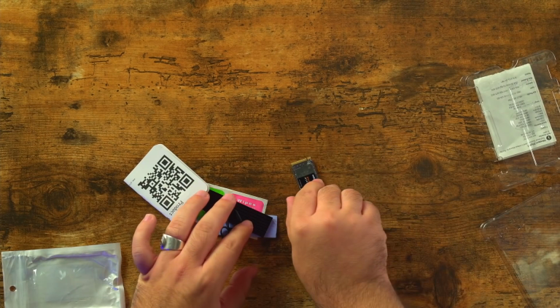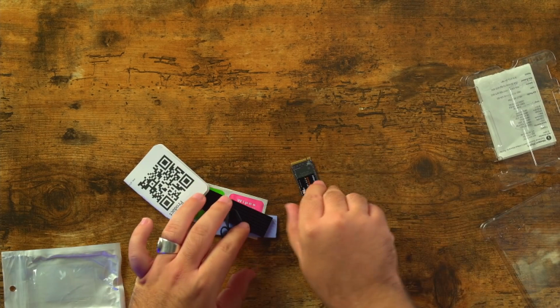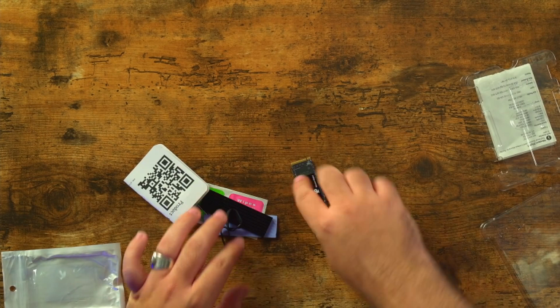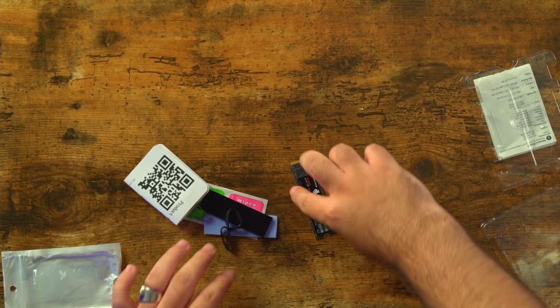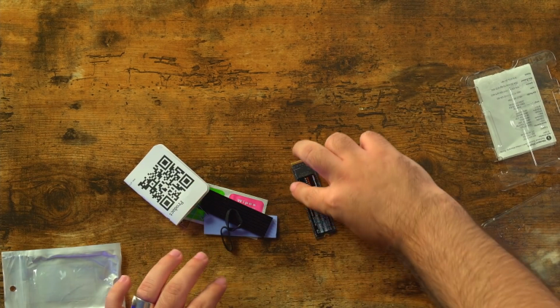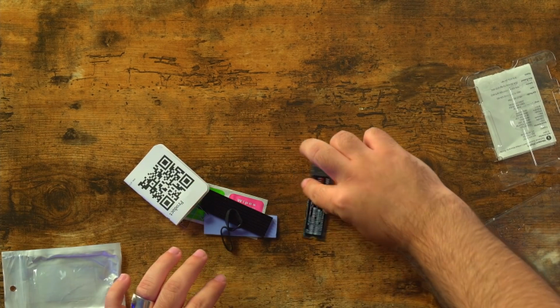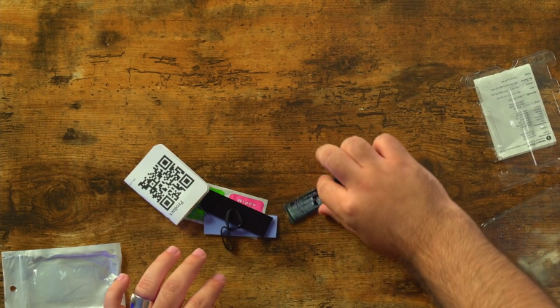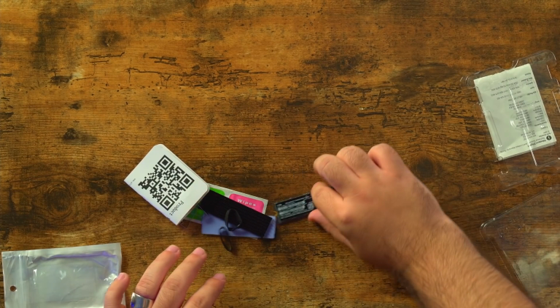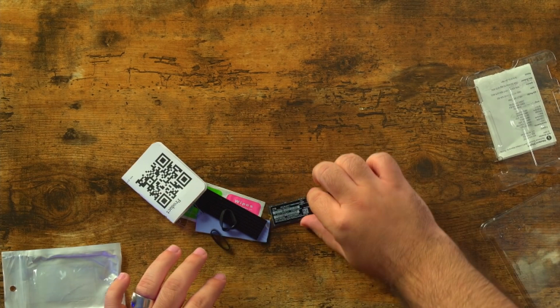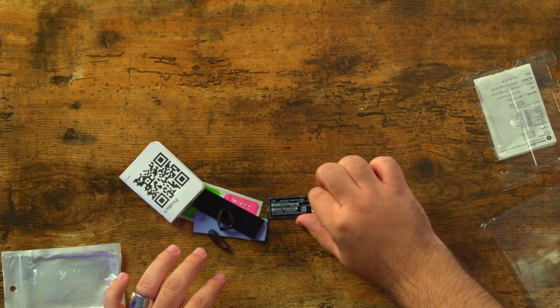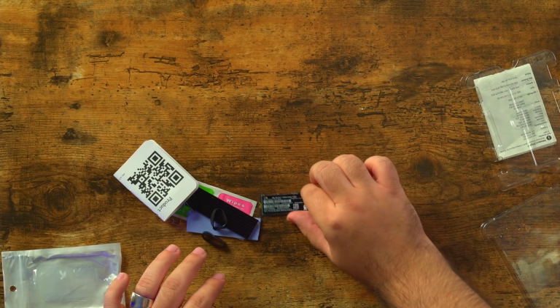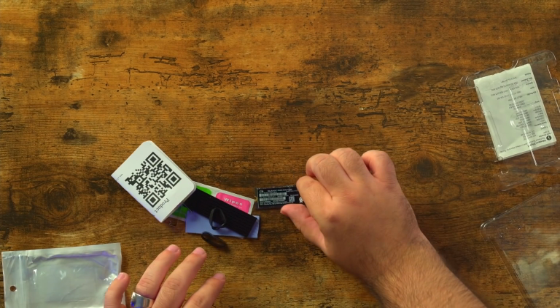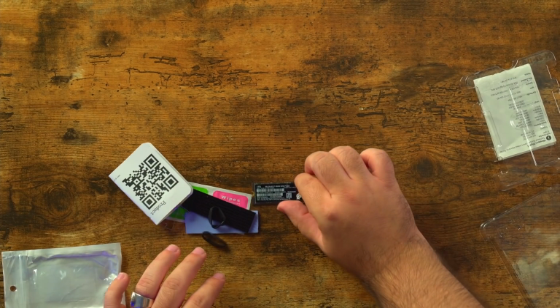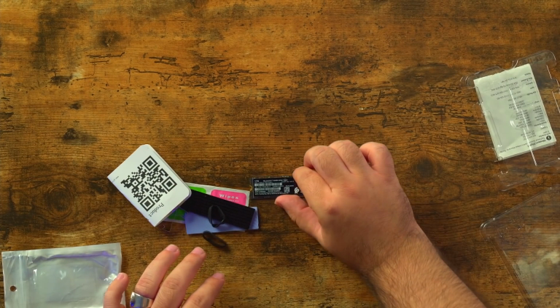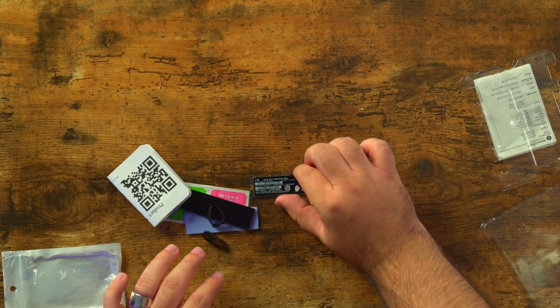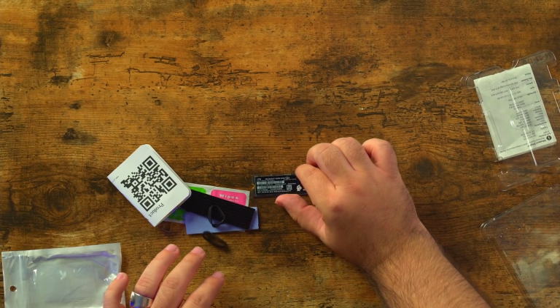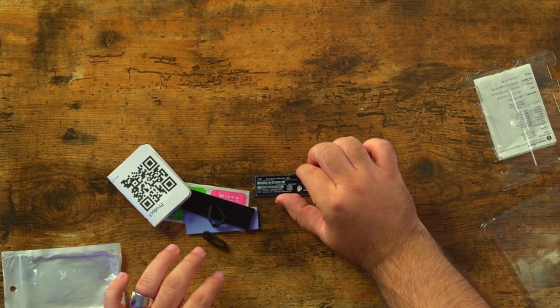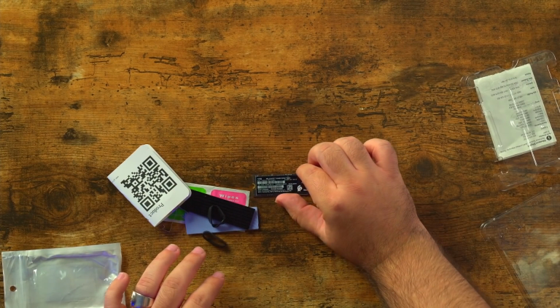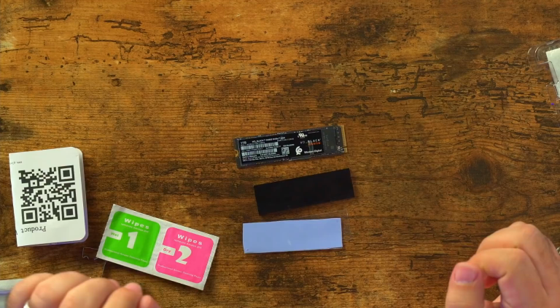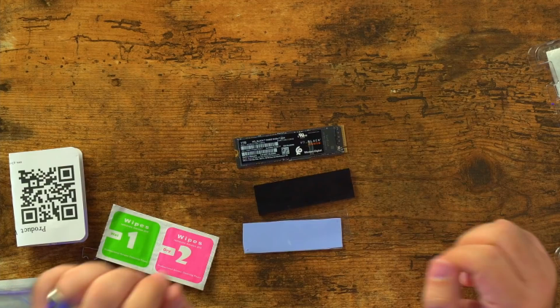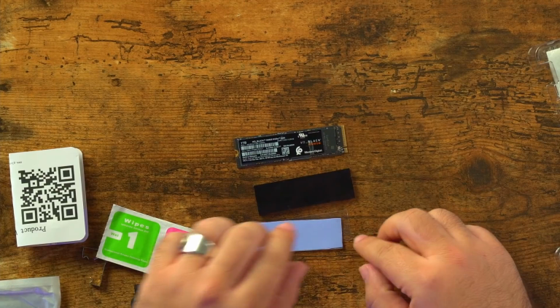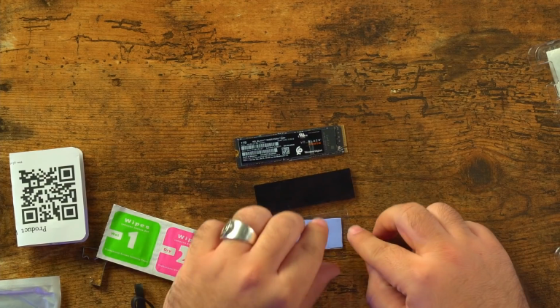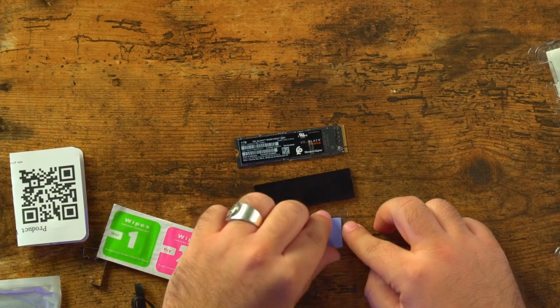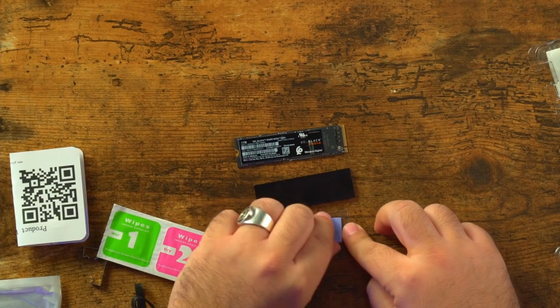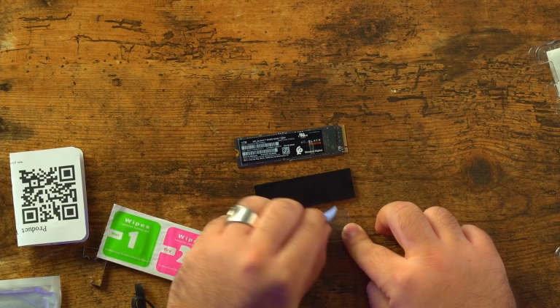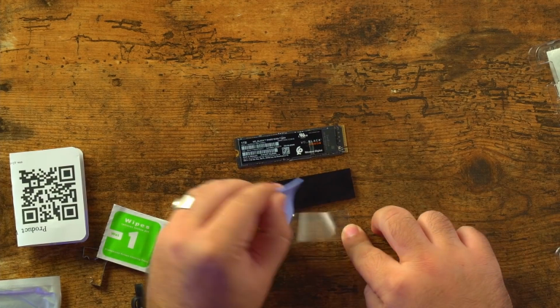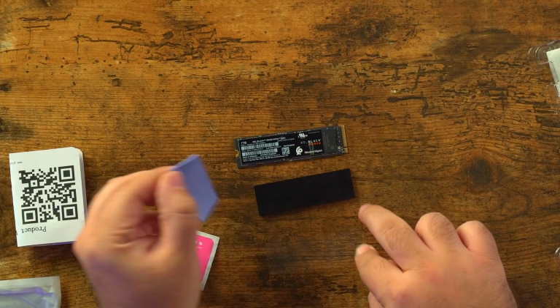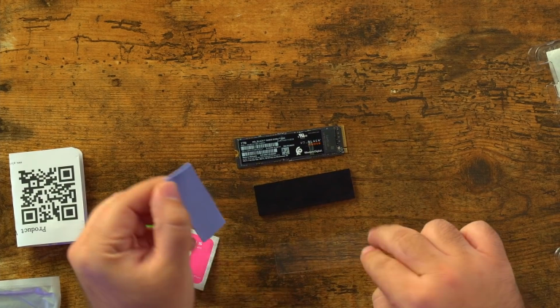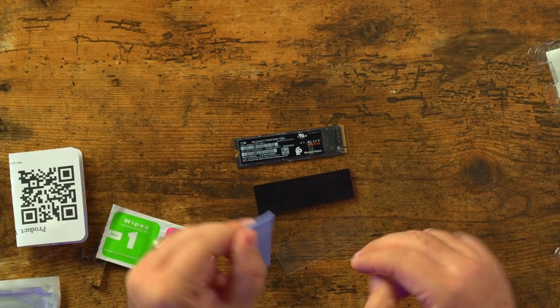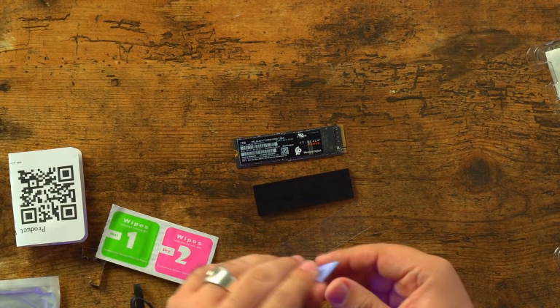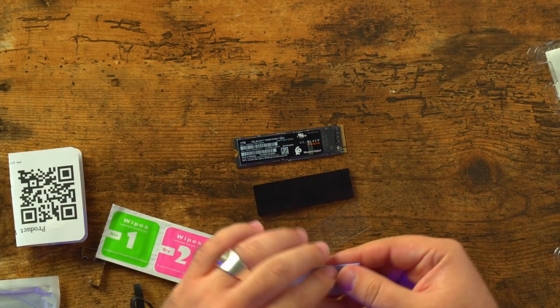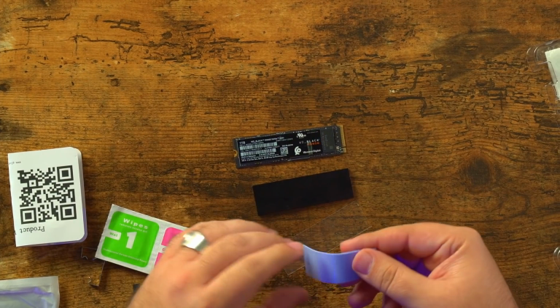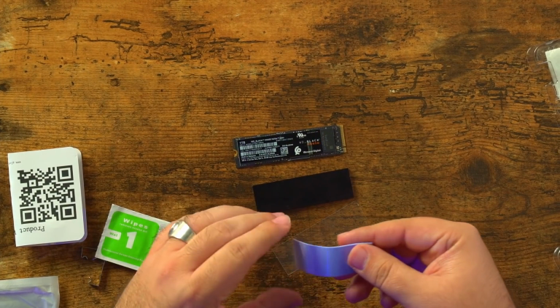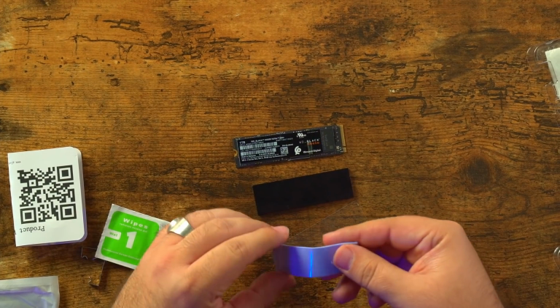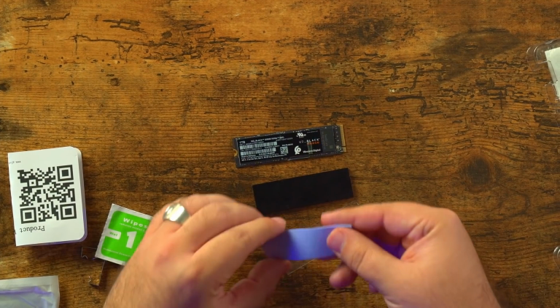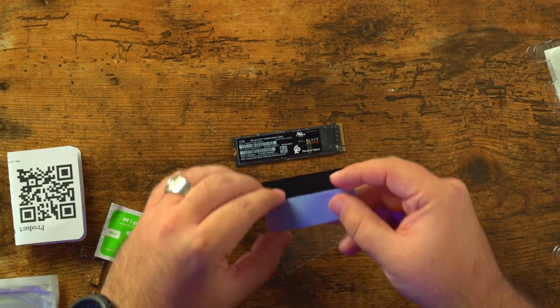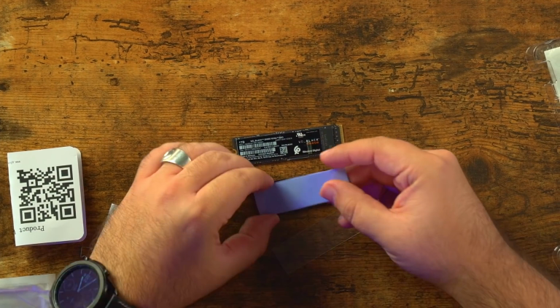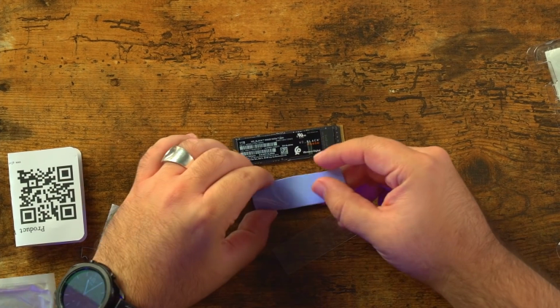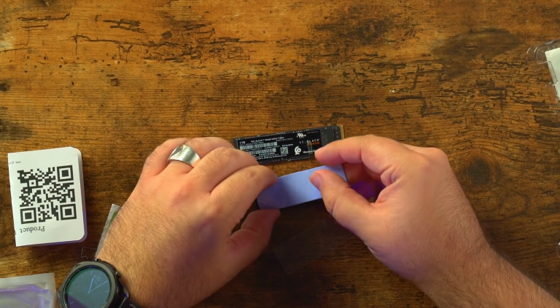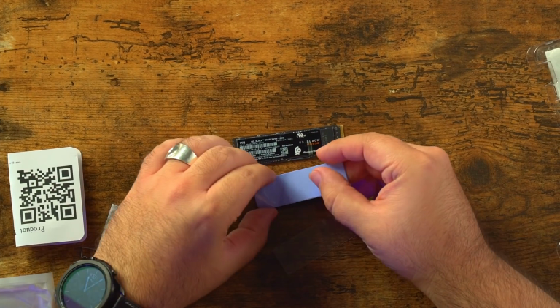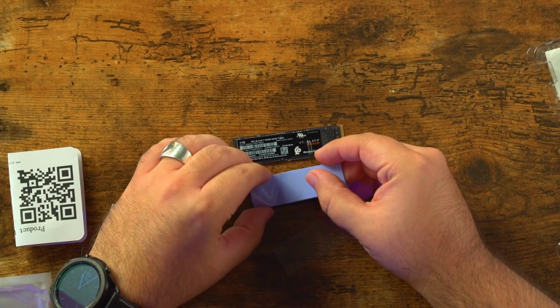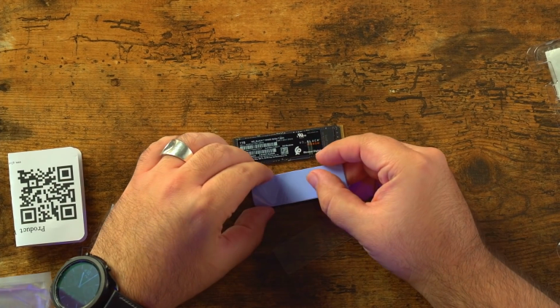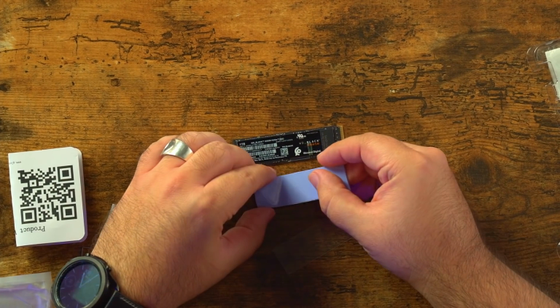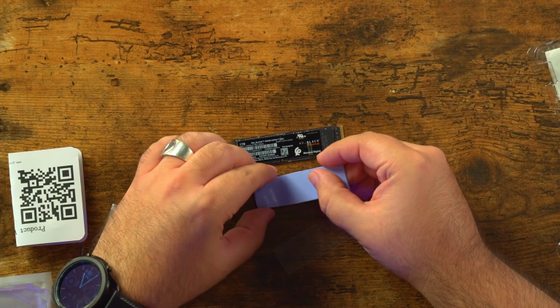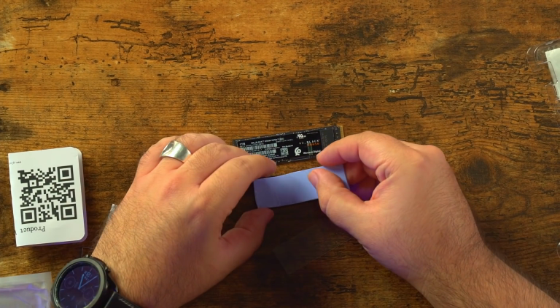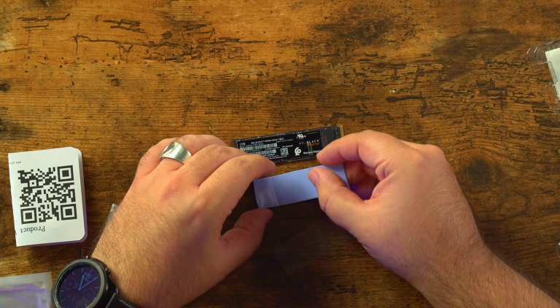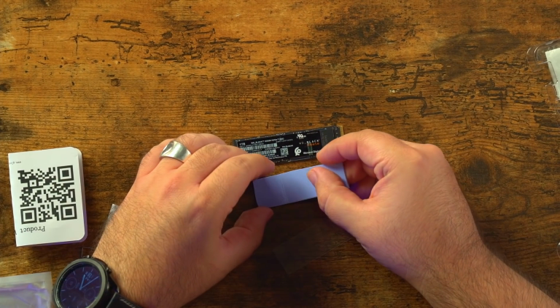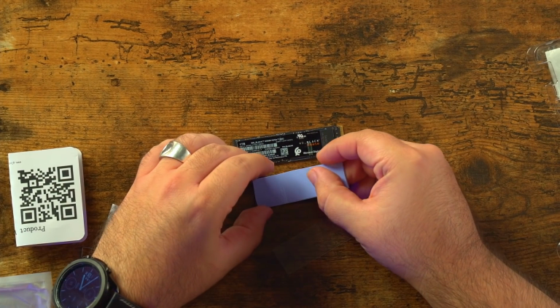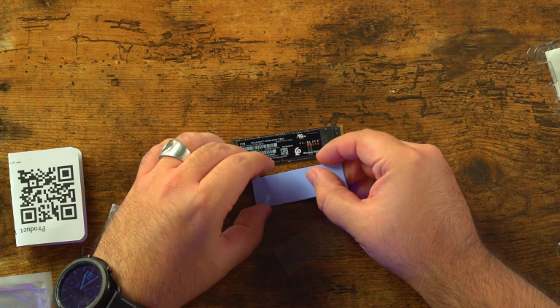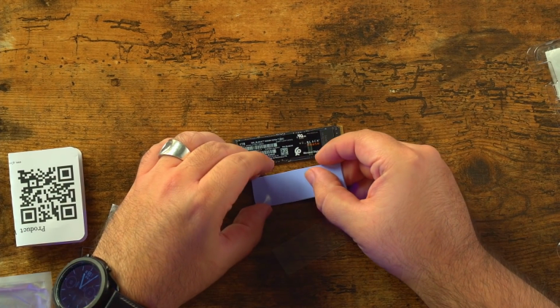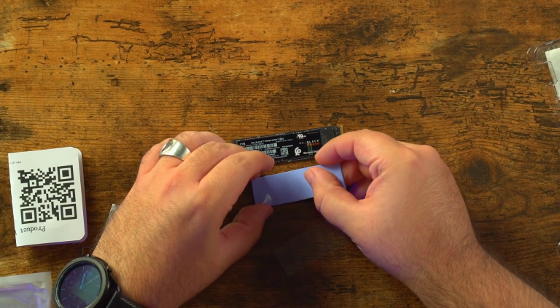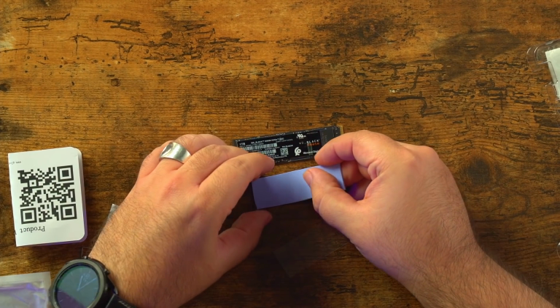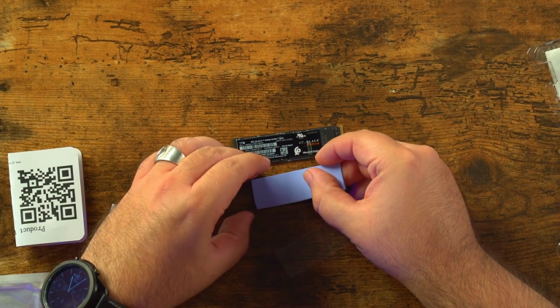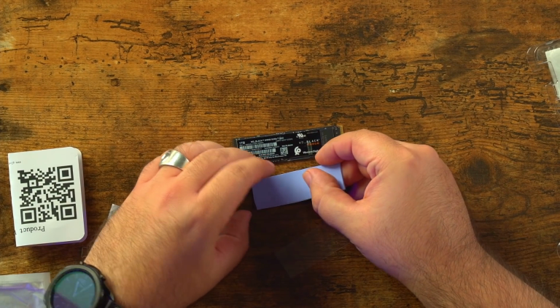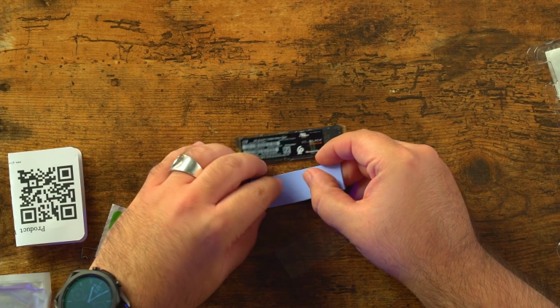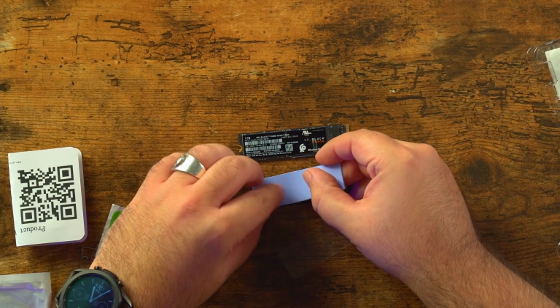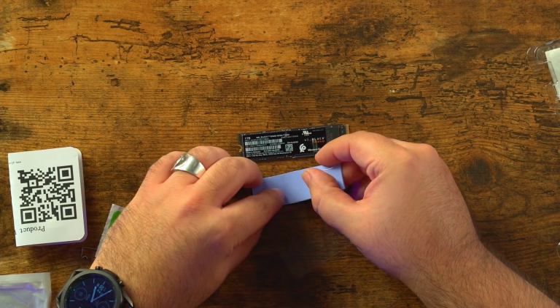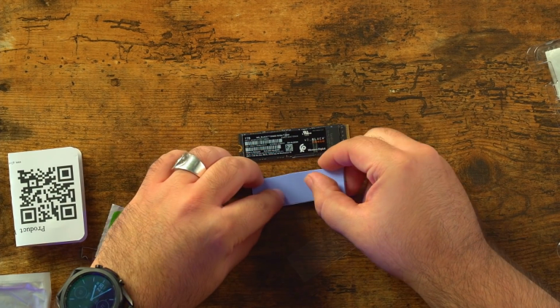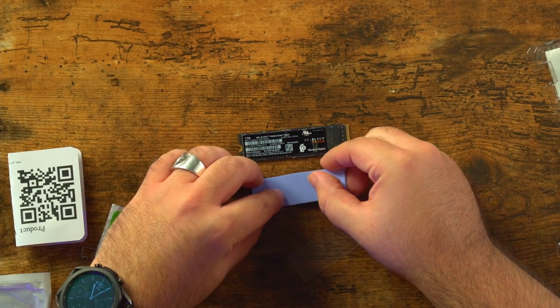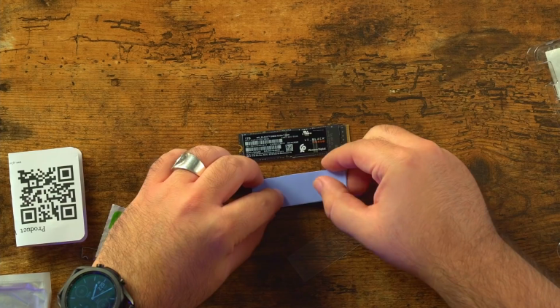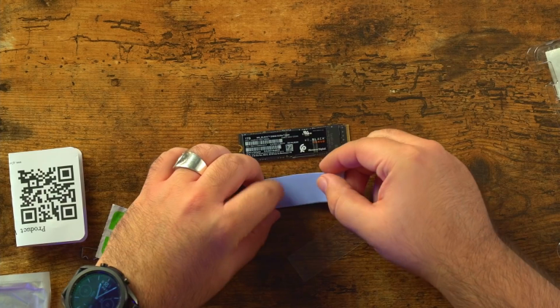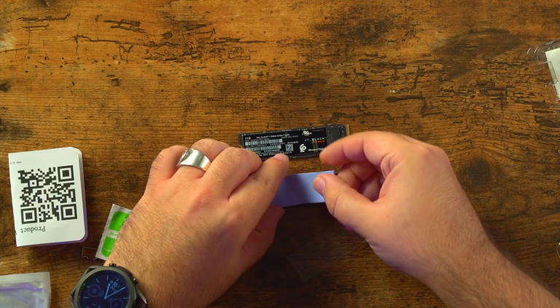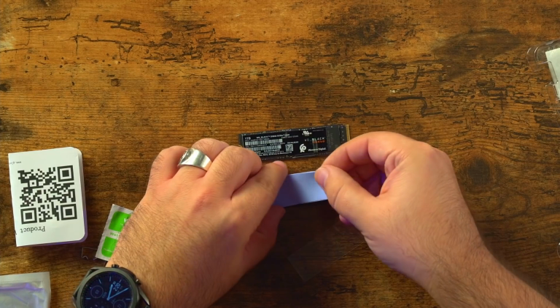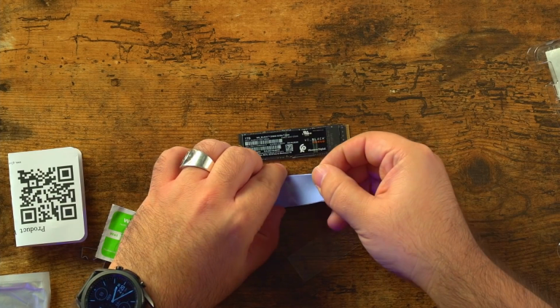There will be links in the description for all of these products, and we will make sure to update them as new M.2s come out that are compatible.